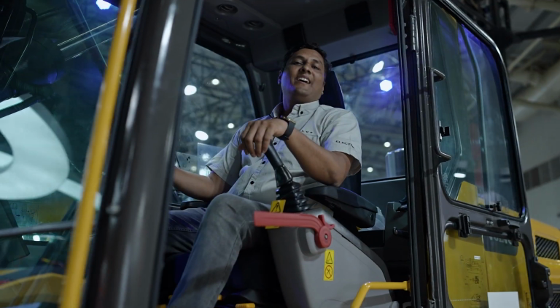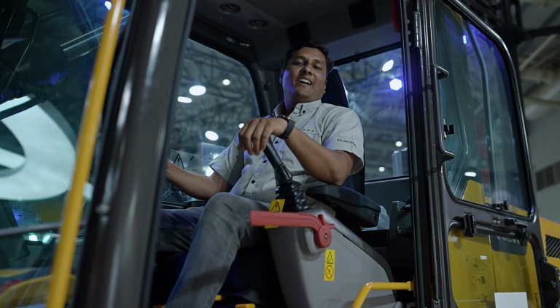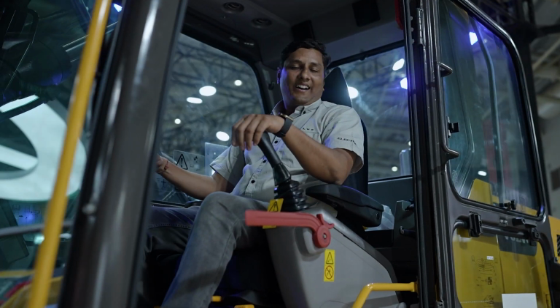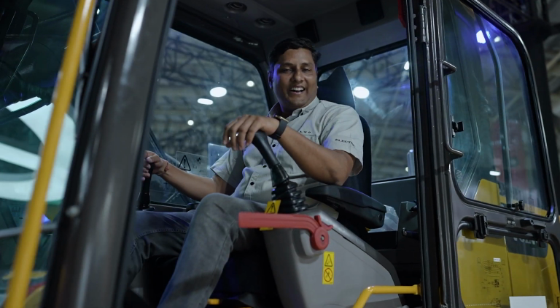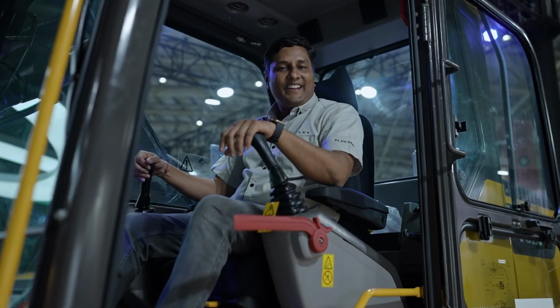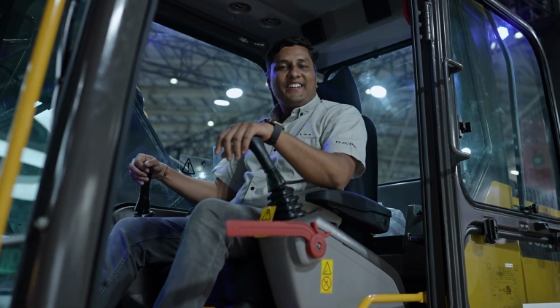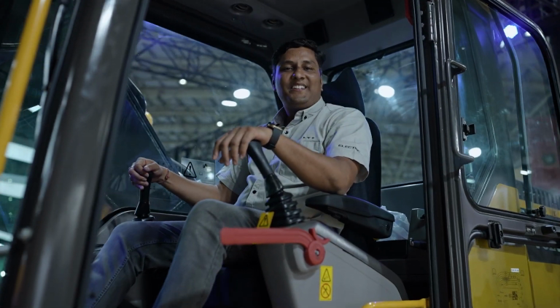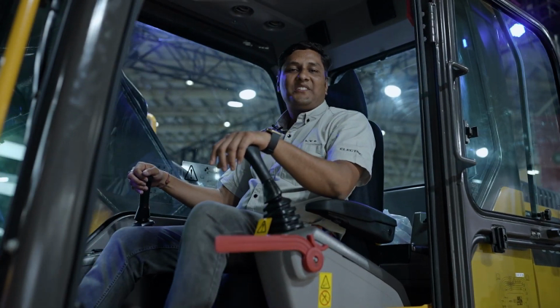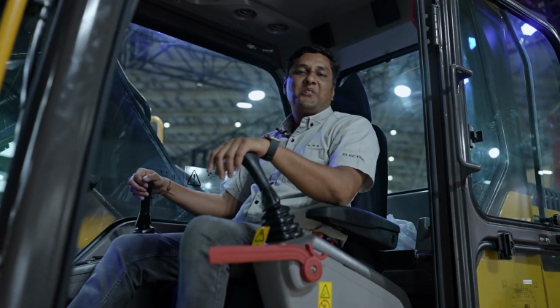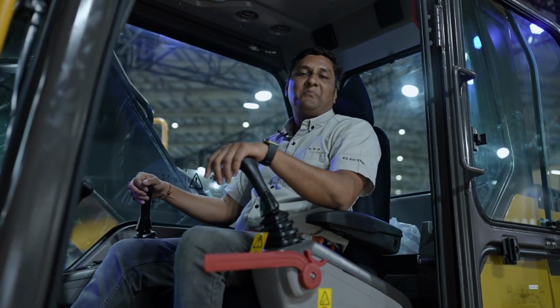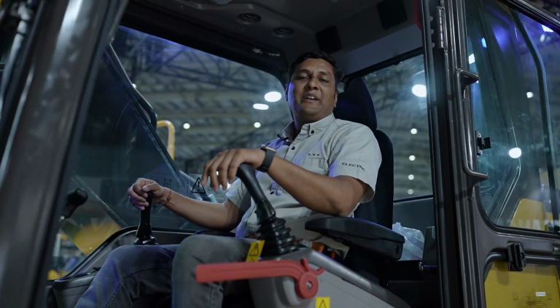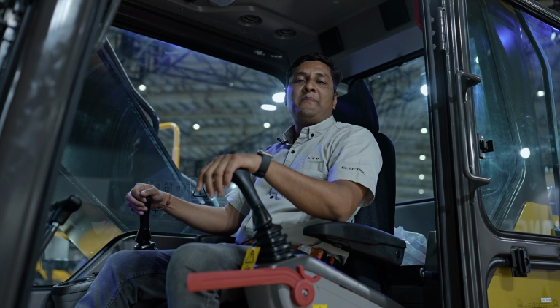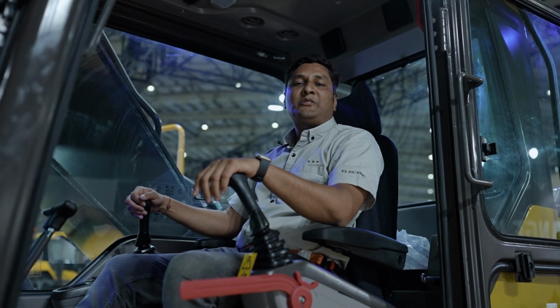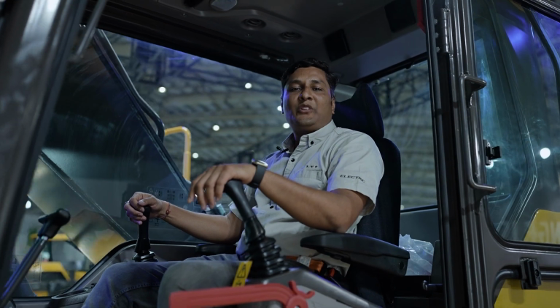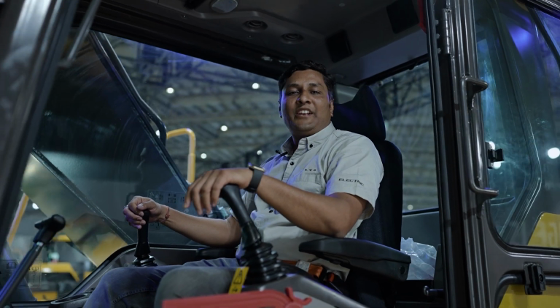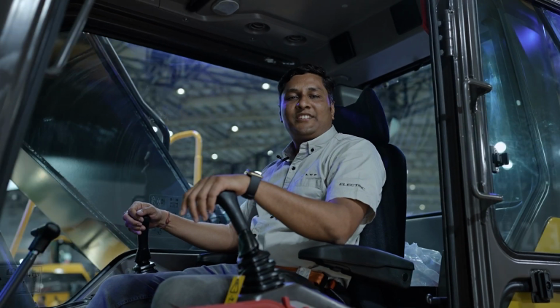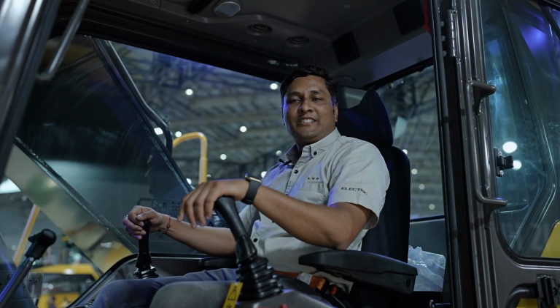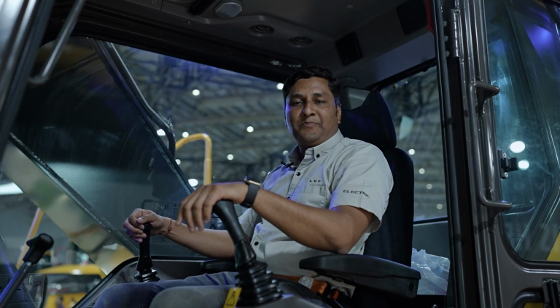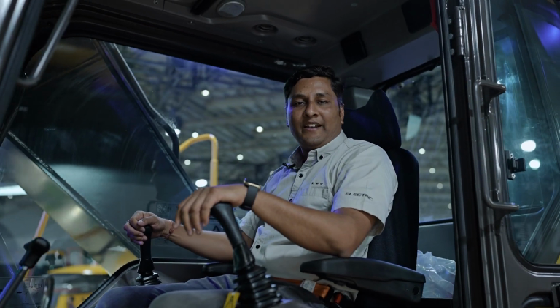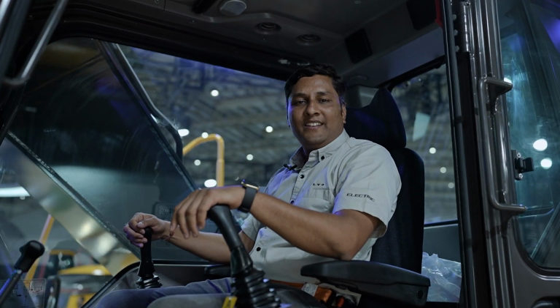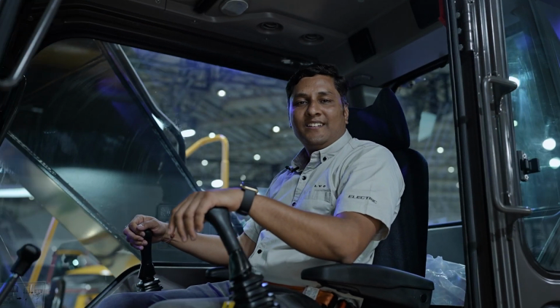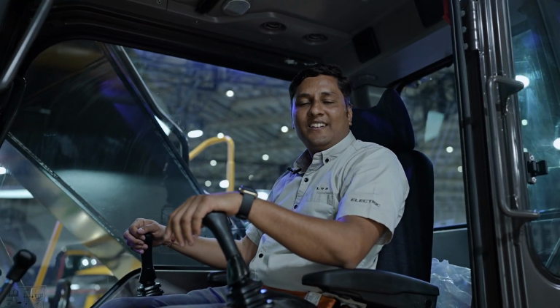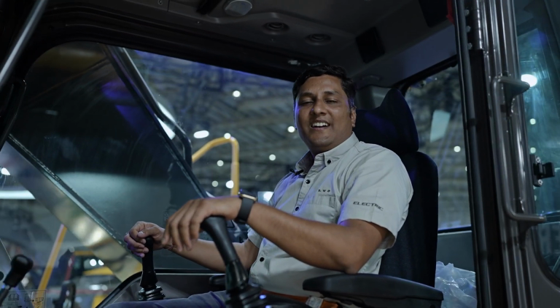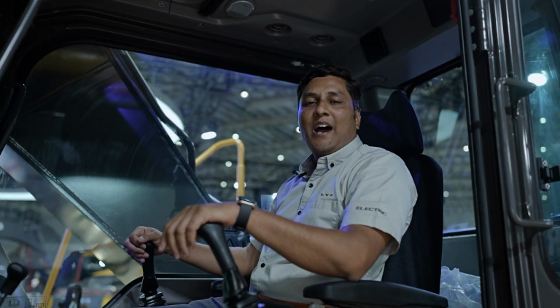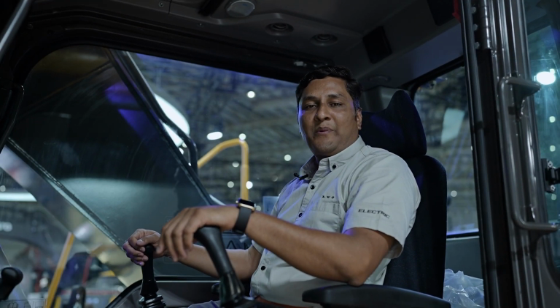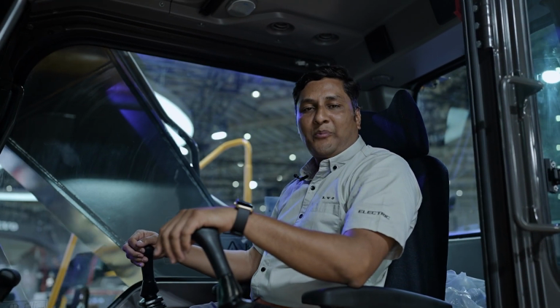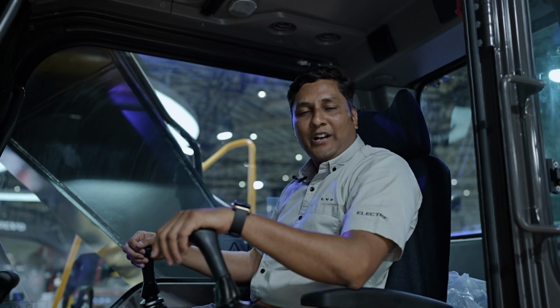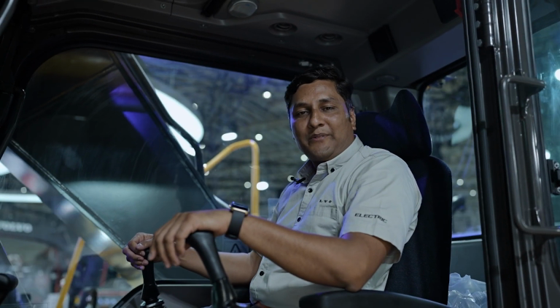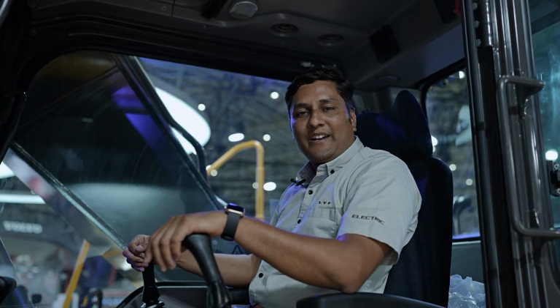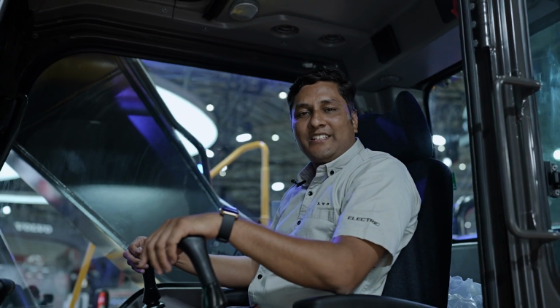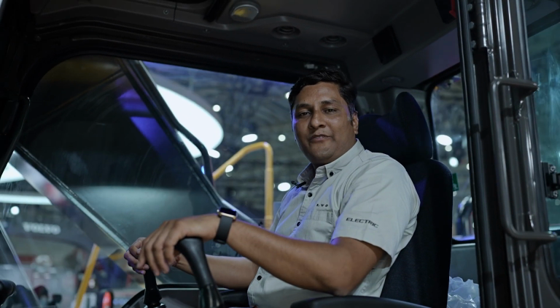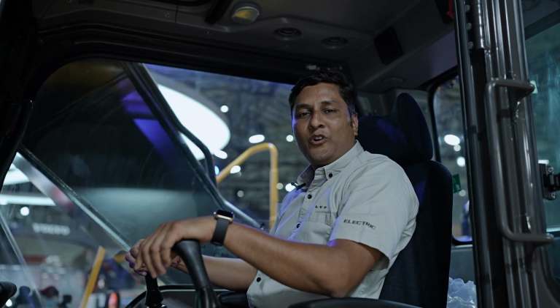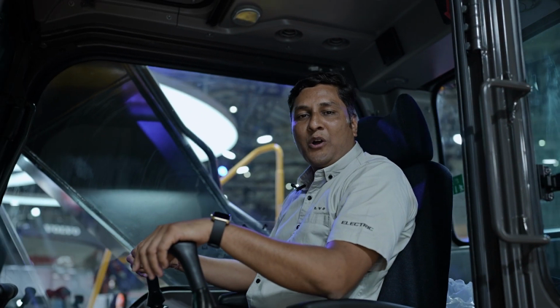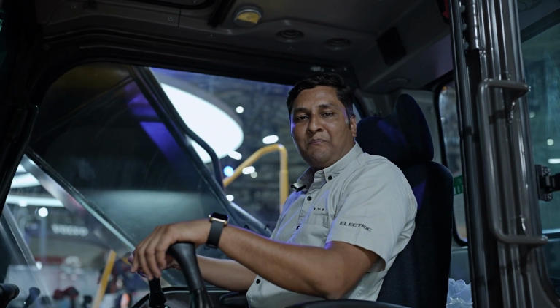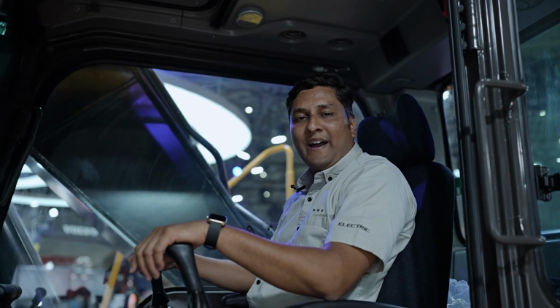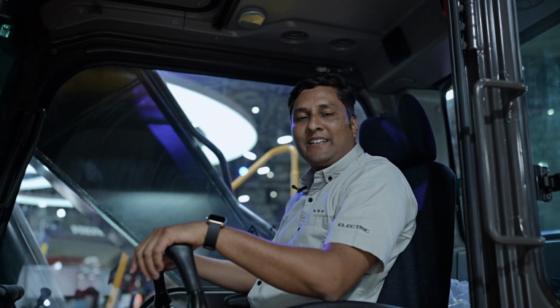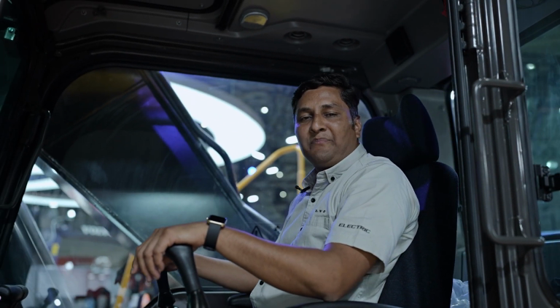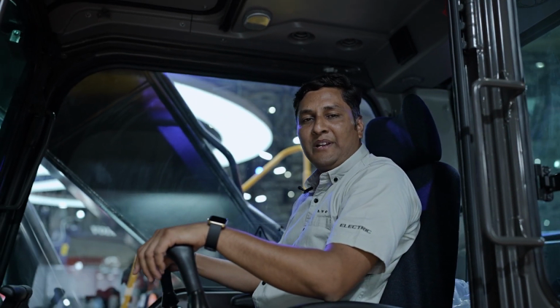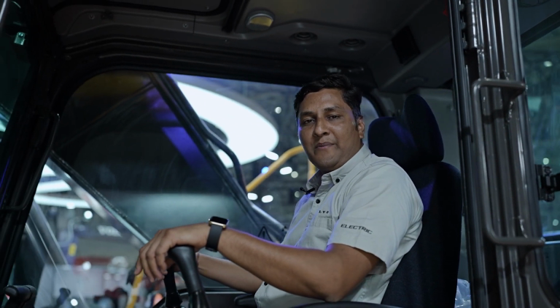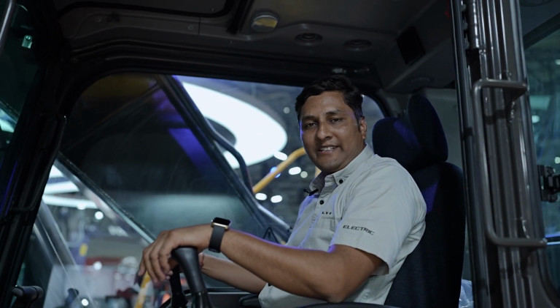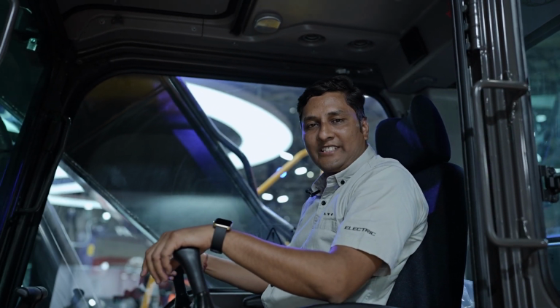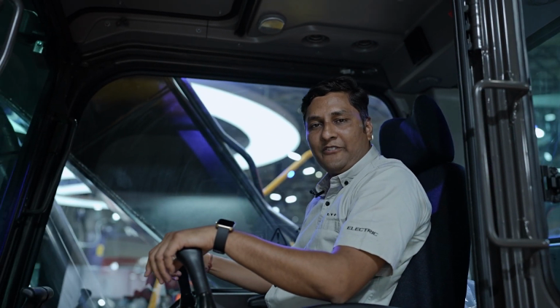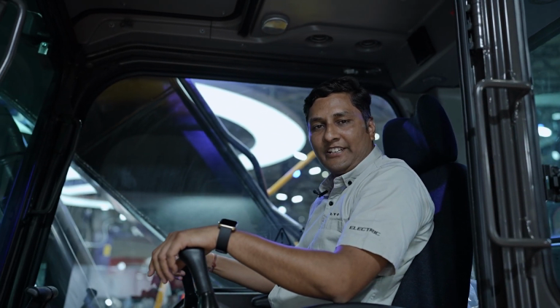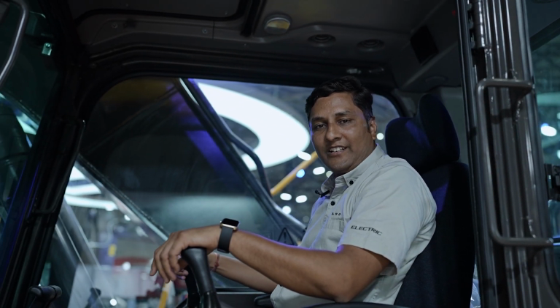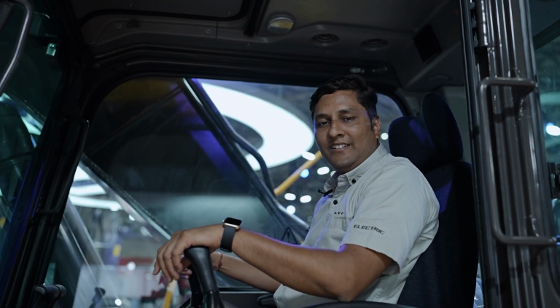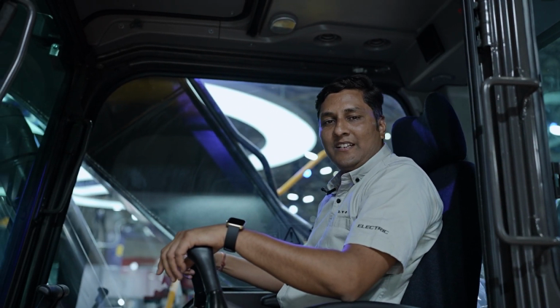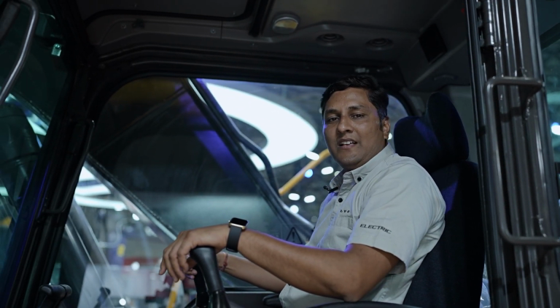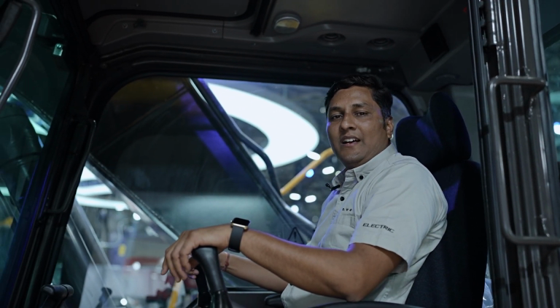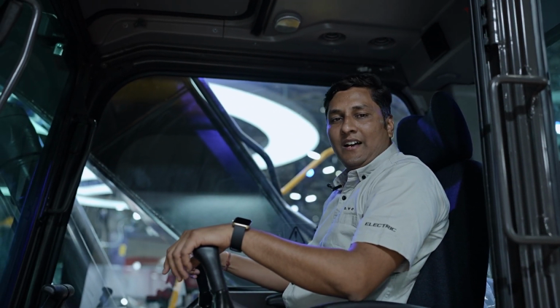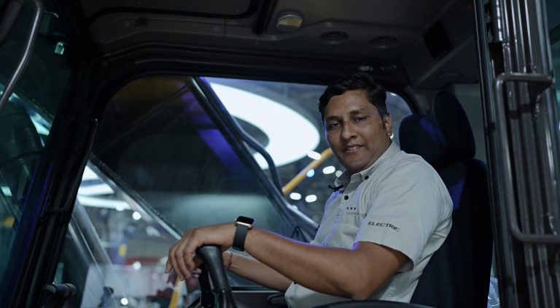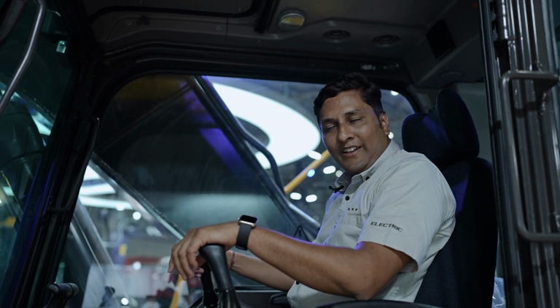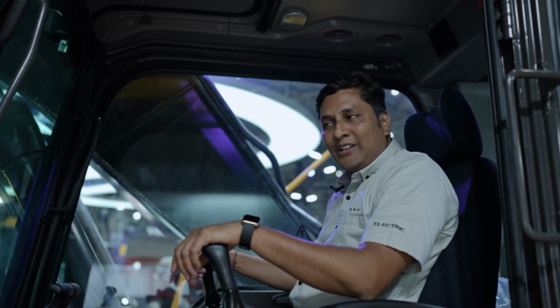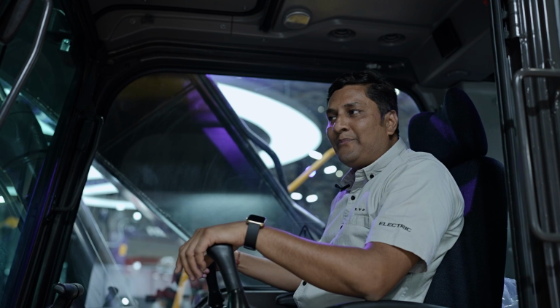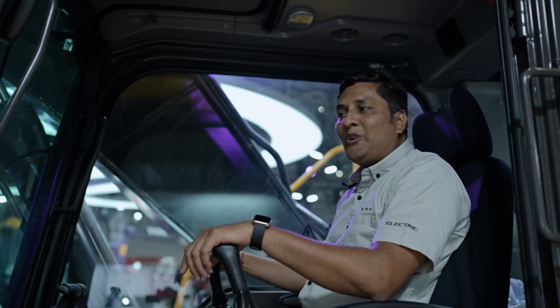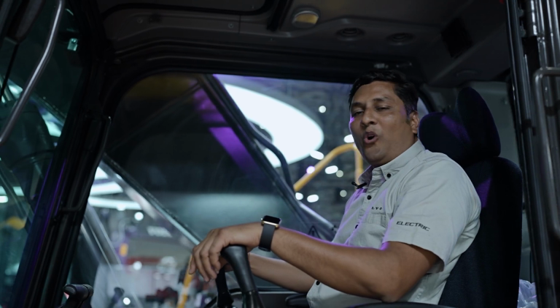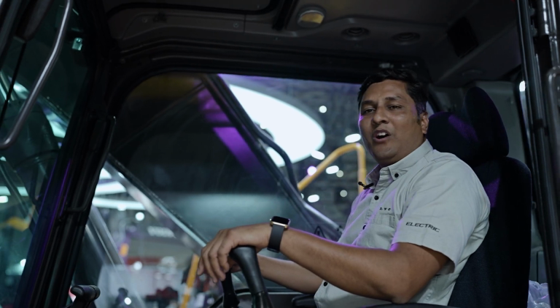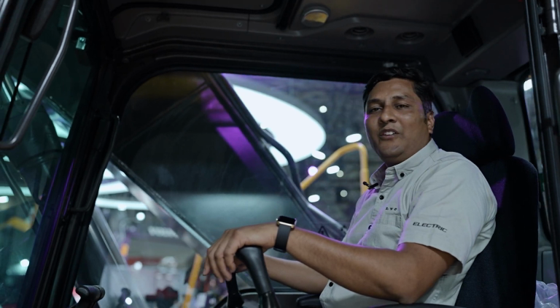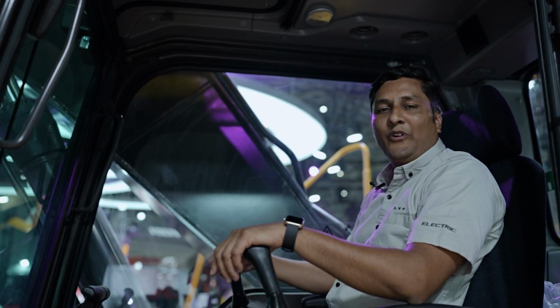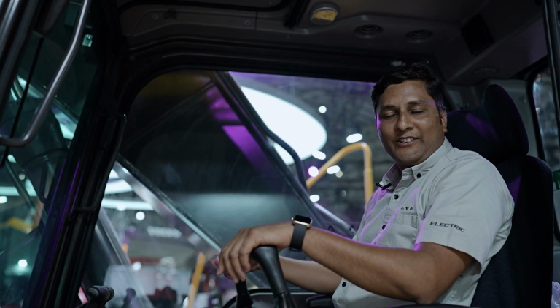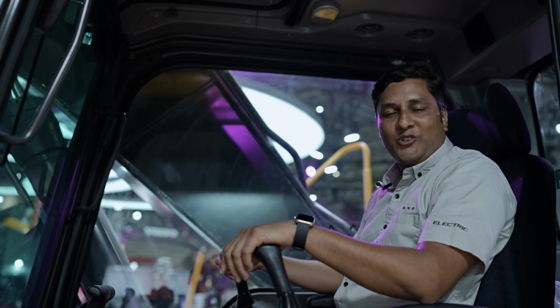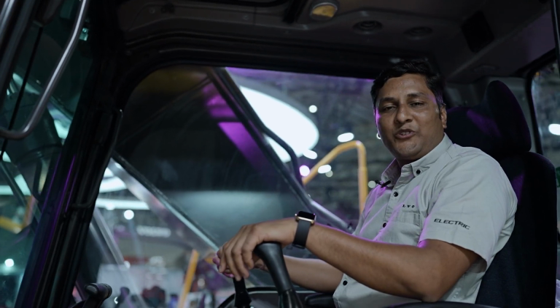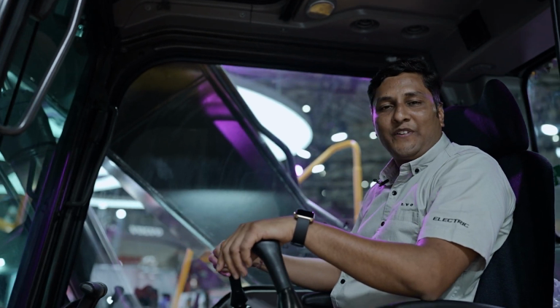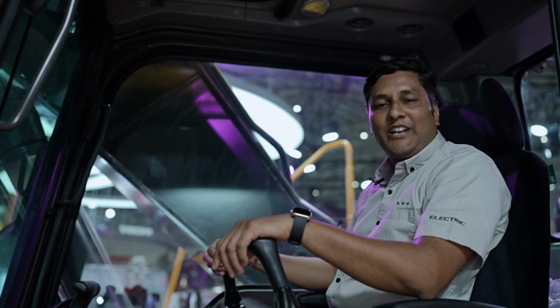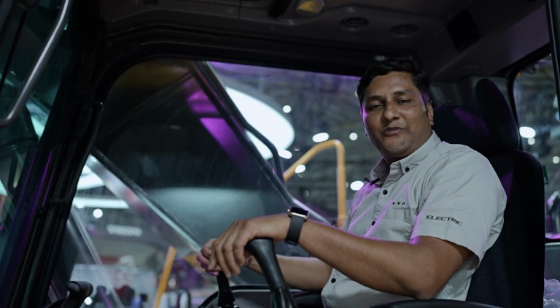Hi, my name is Suresh Esipani. I'm a Product Manager for Compact and Medium Excavator. Welcome, everyone, to Excon 2023.